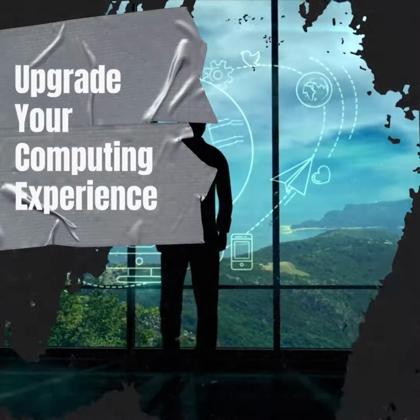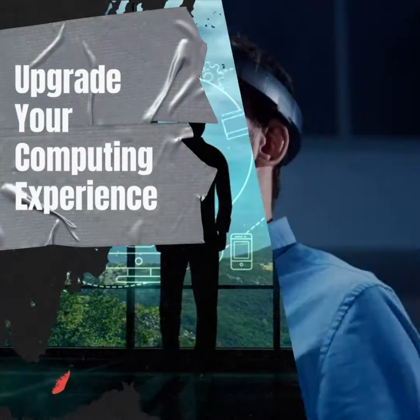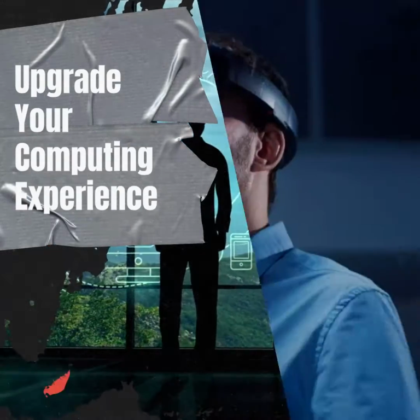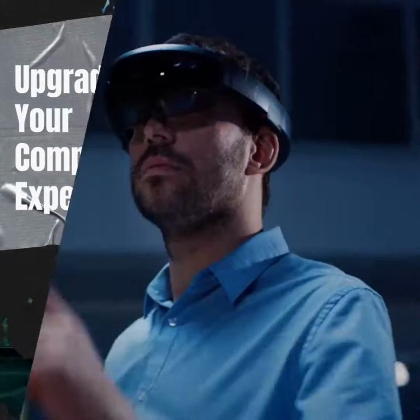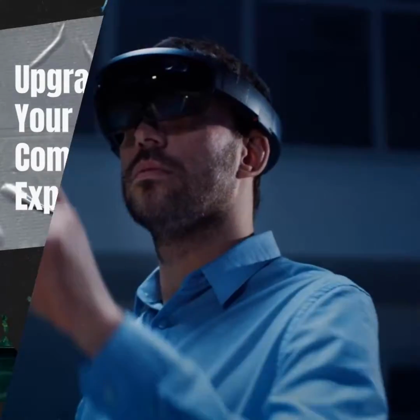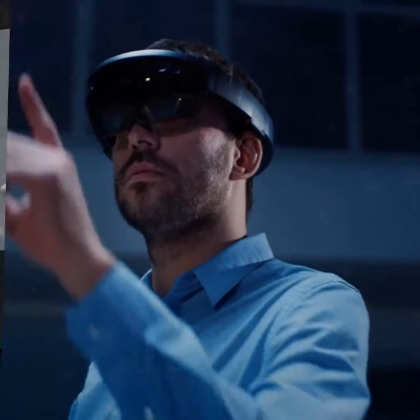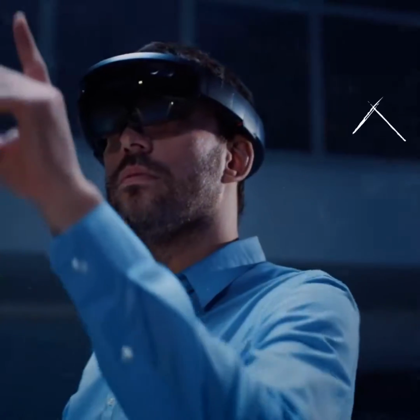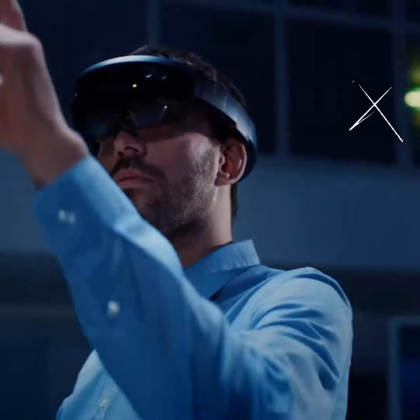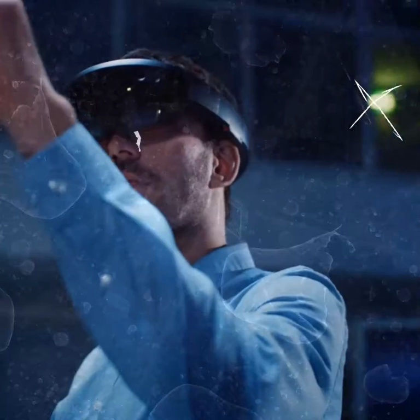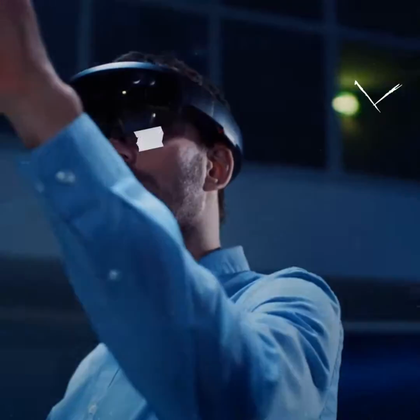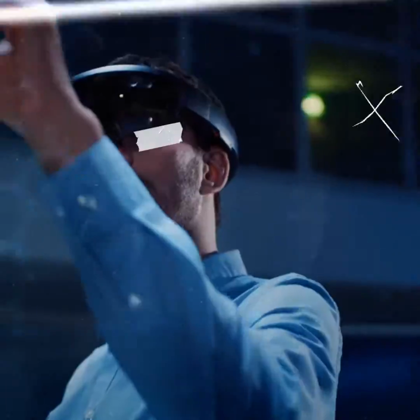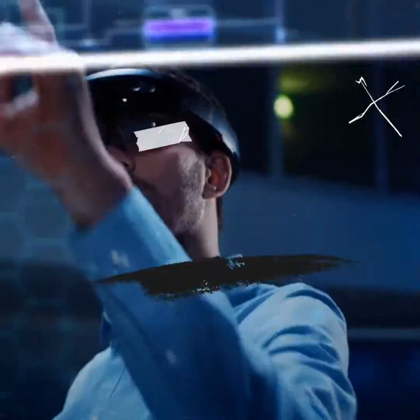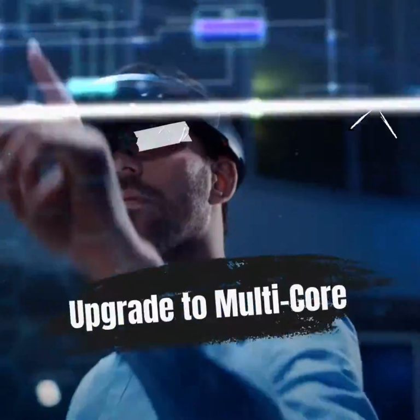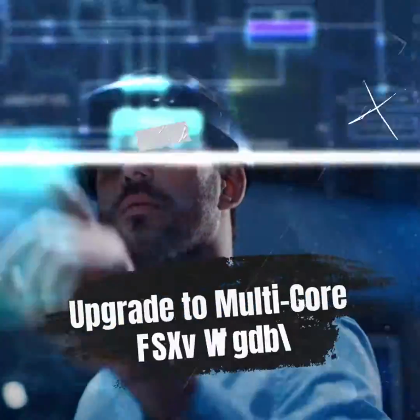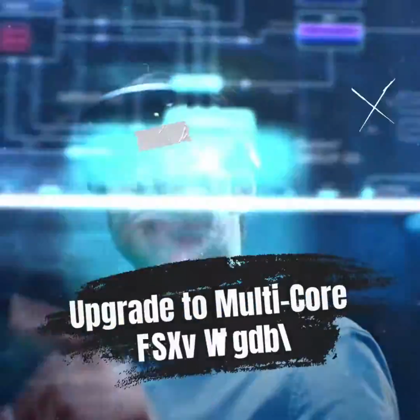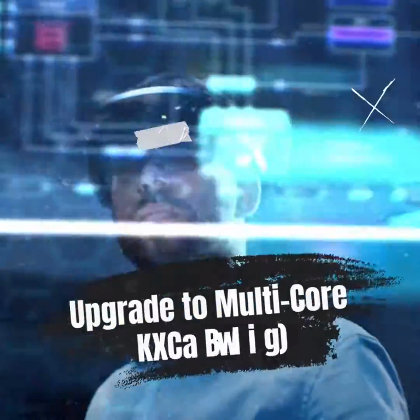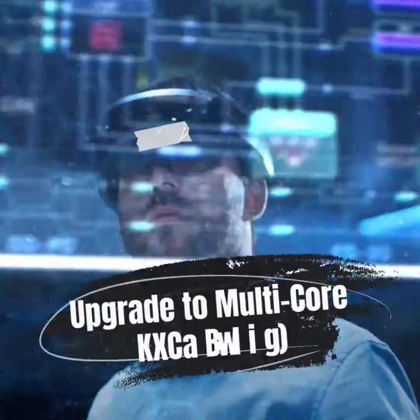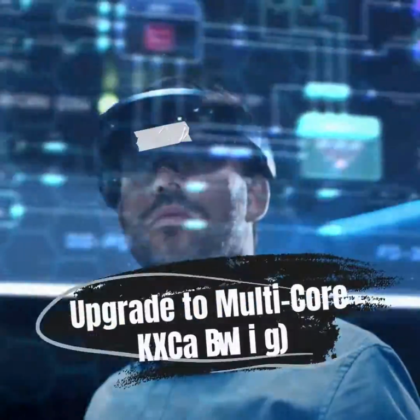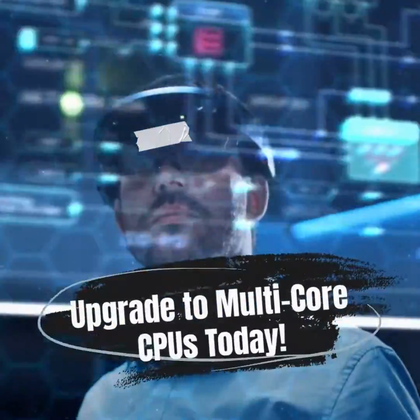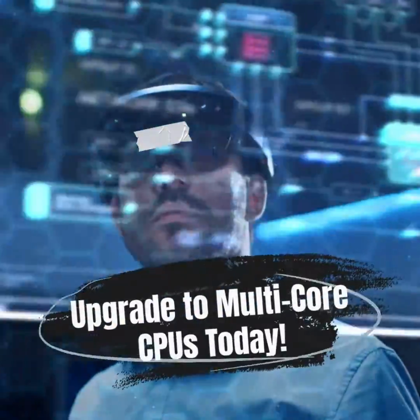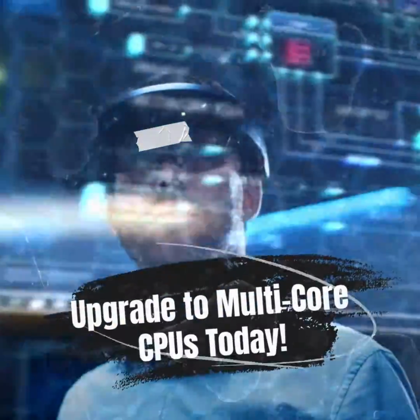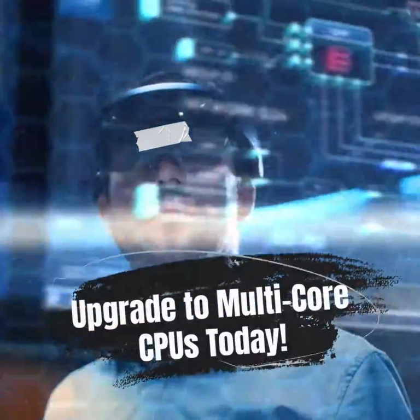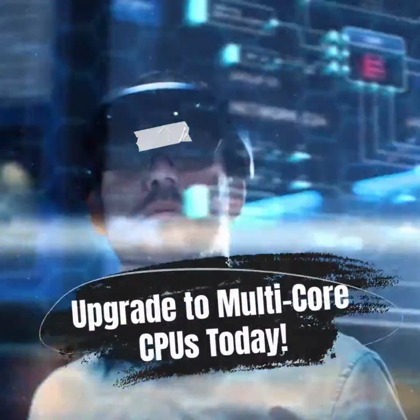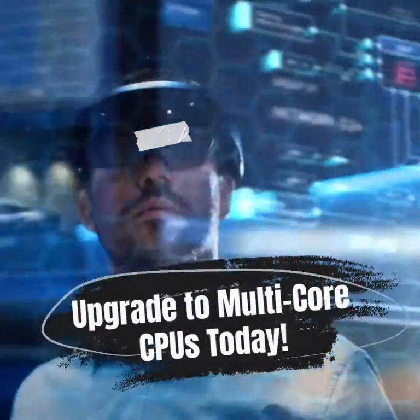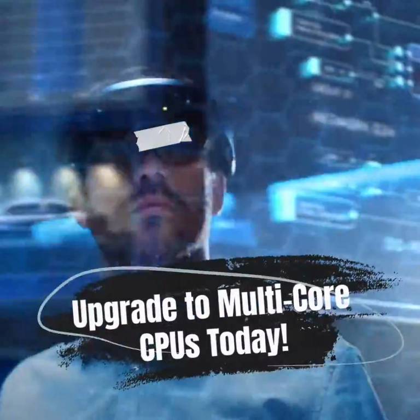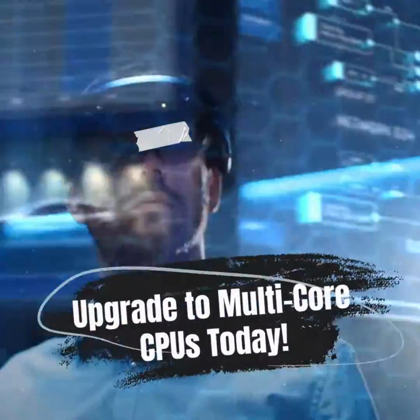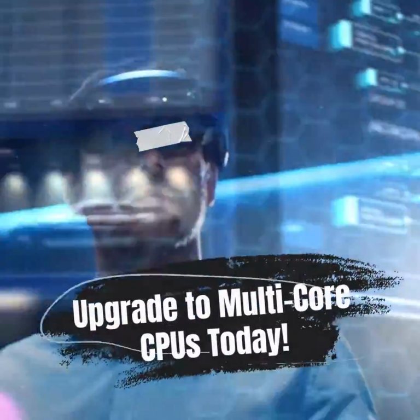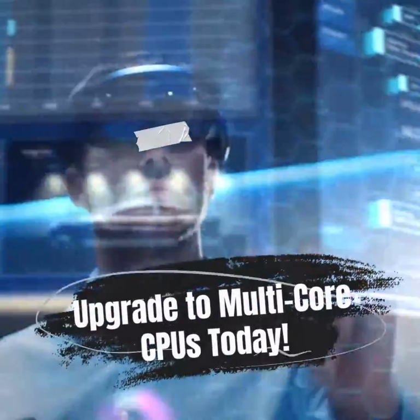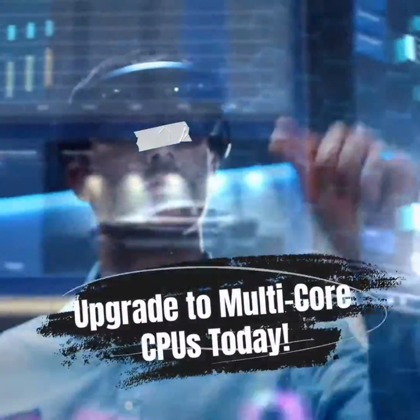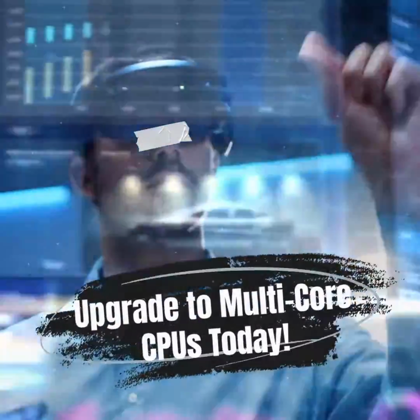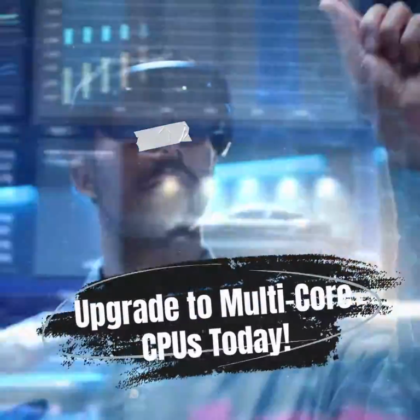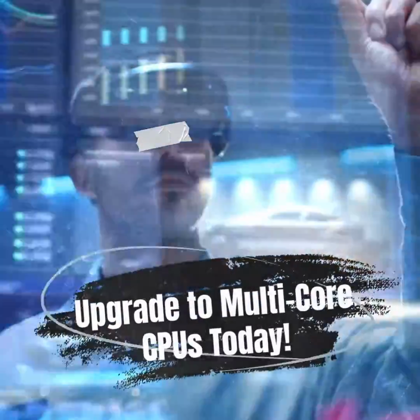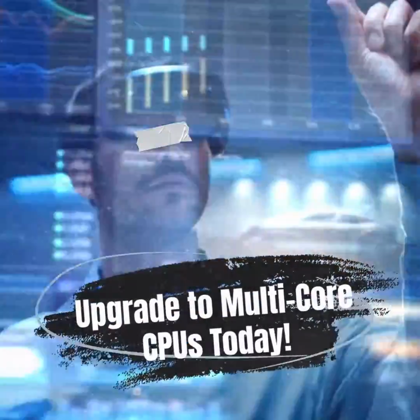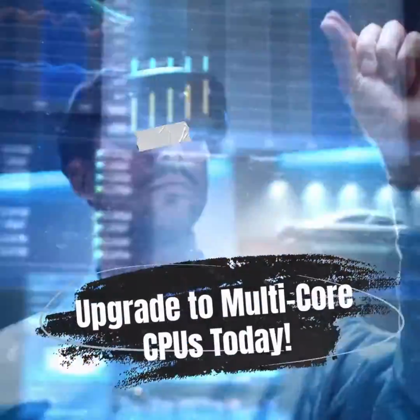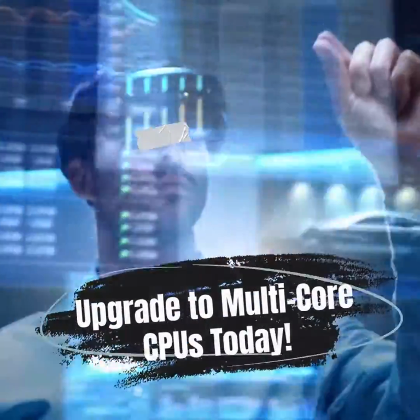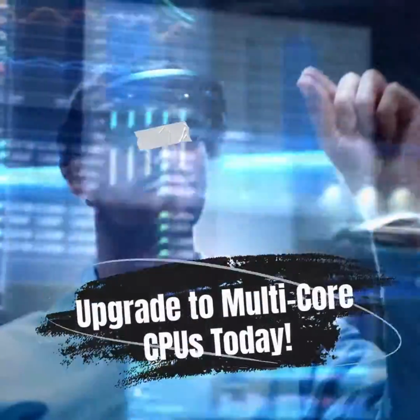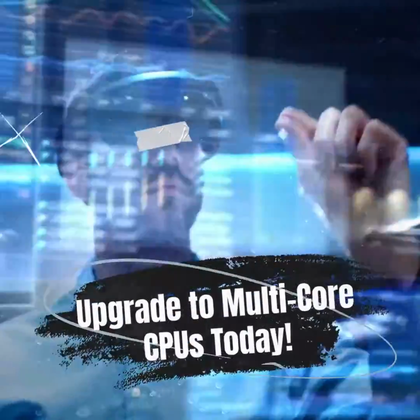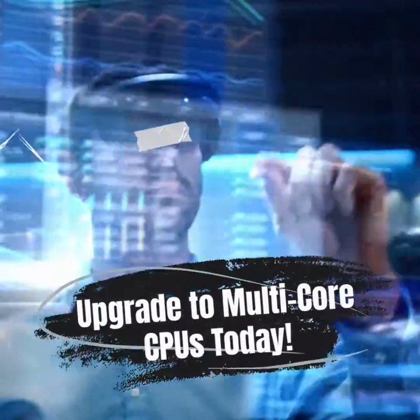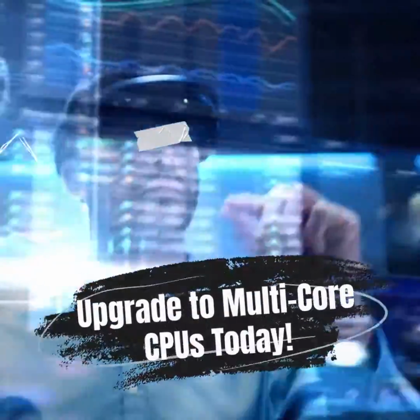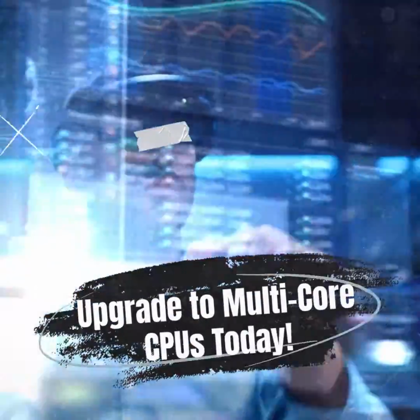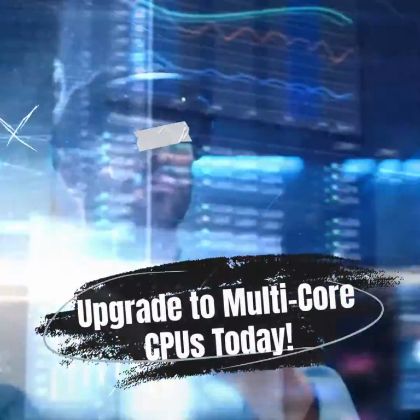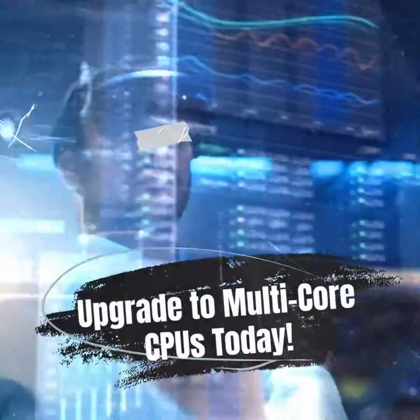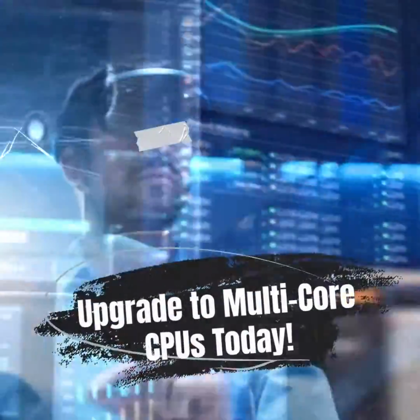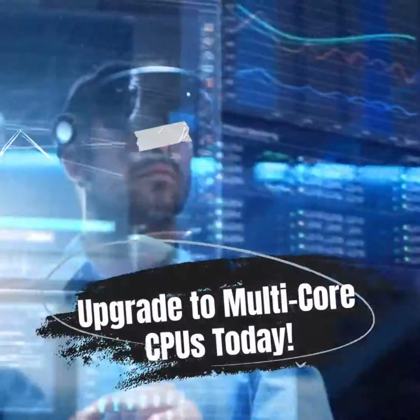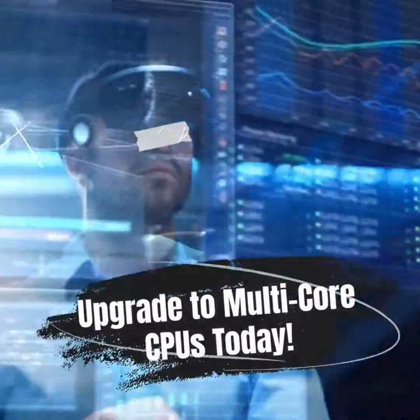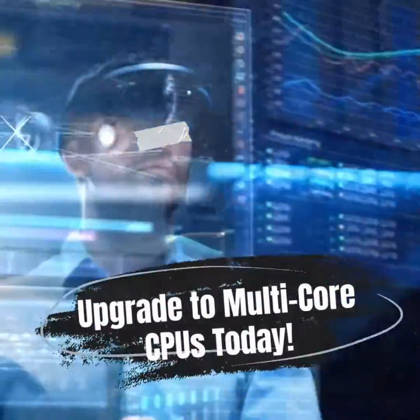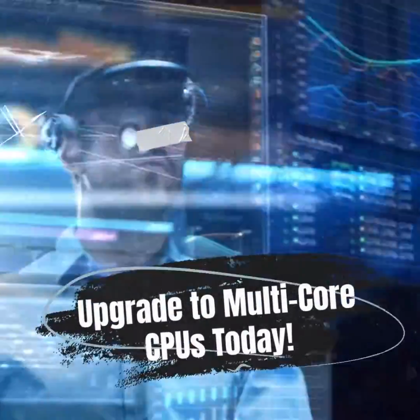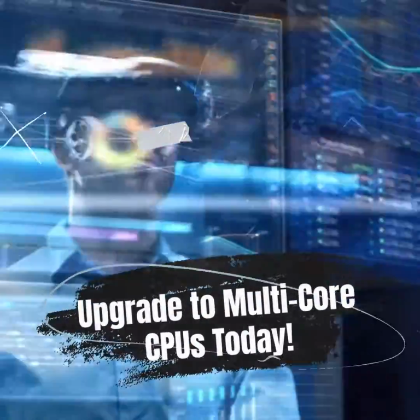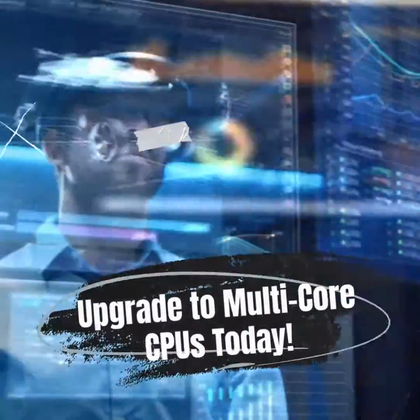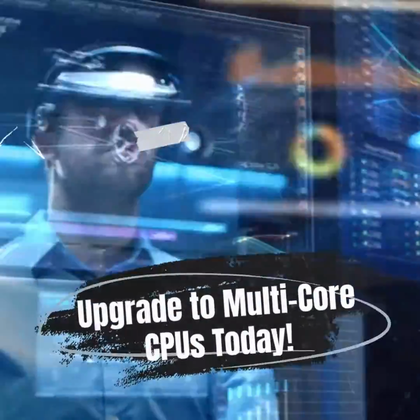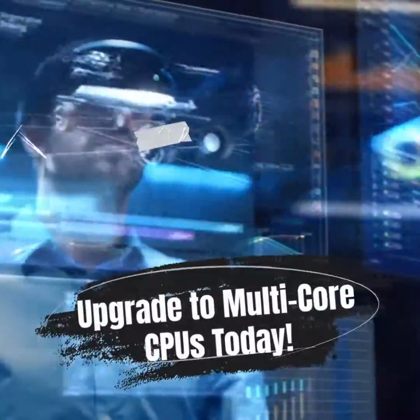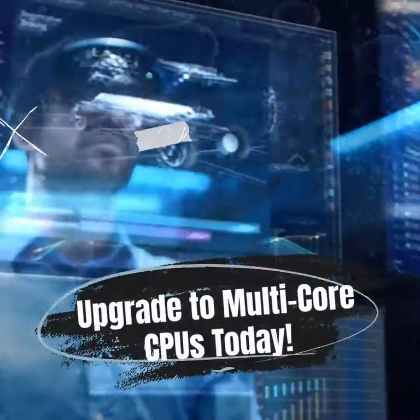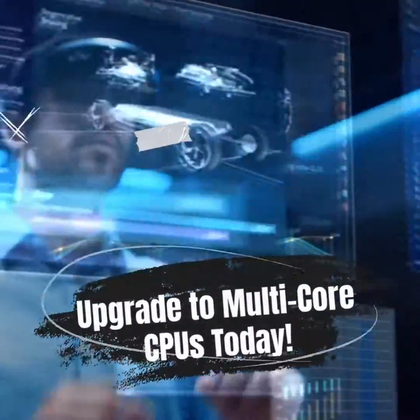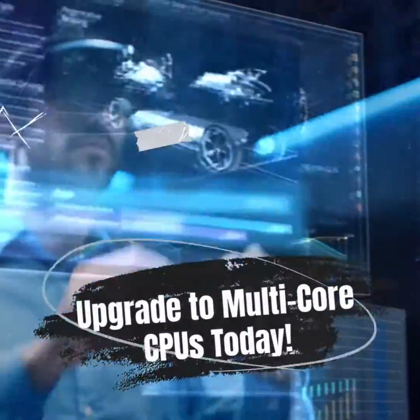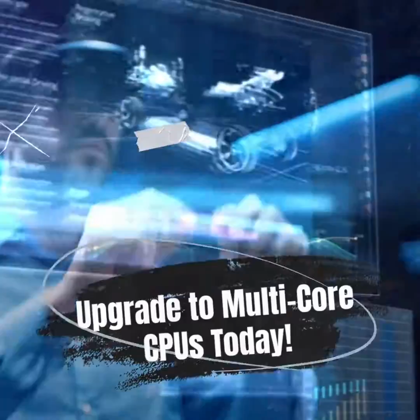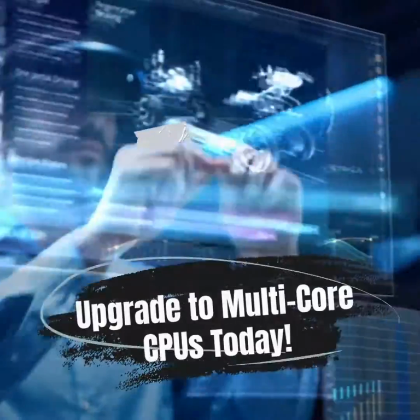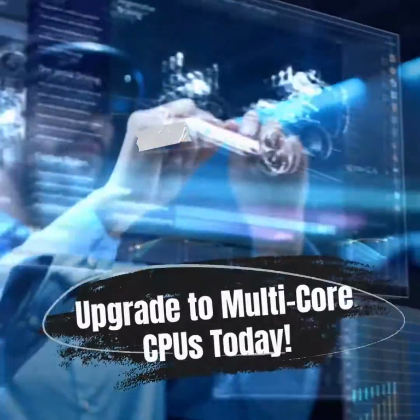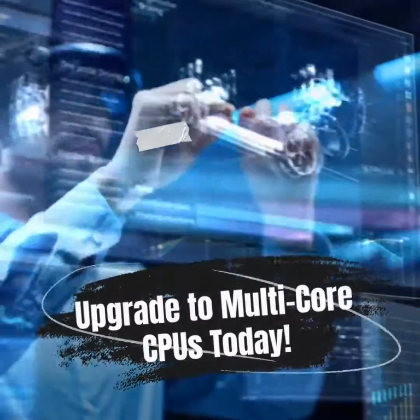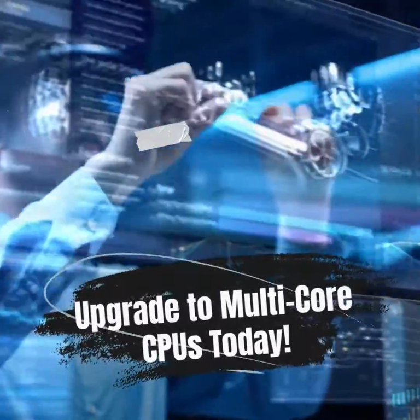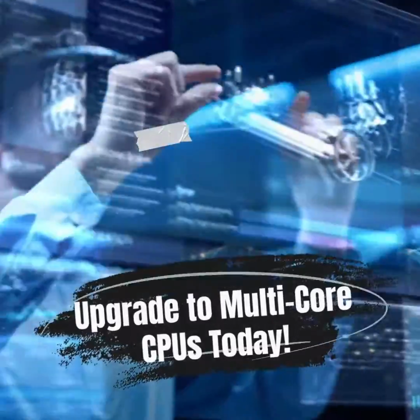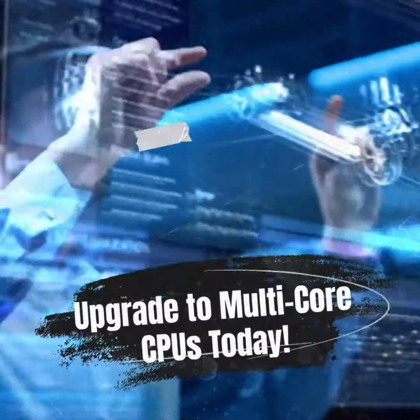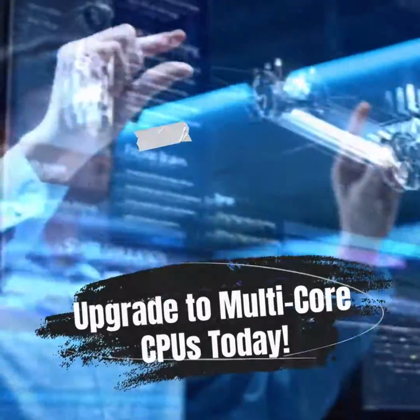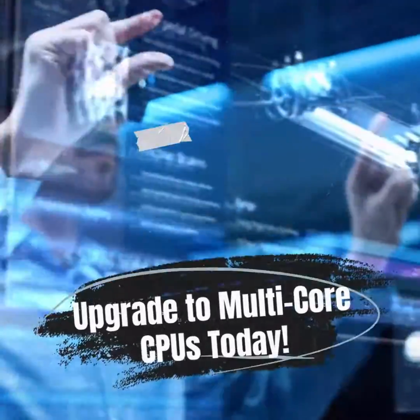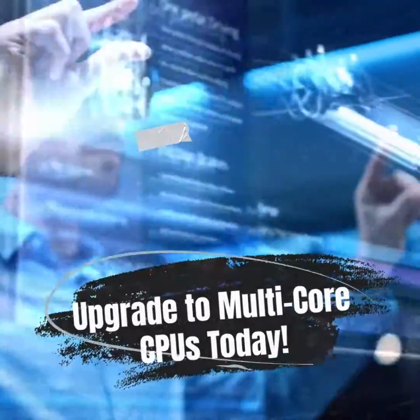Don't miss out on the power of multi-core CPUs. Upgrade your system today and experience the future of computing.